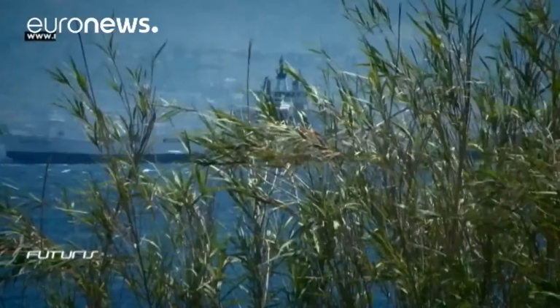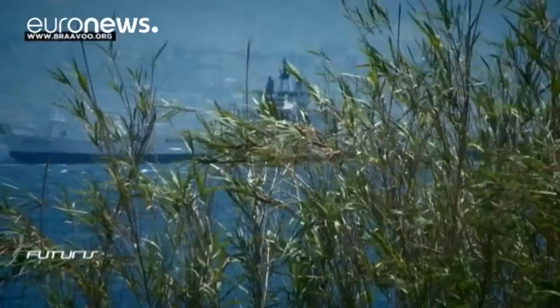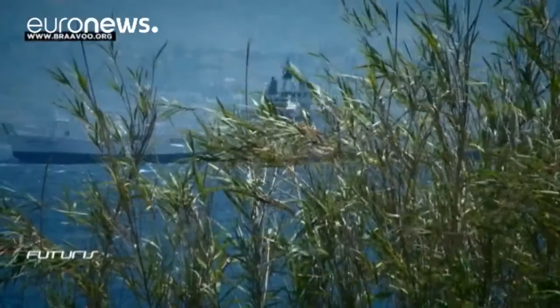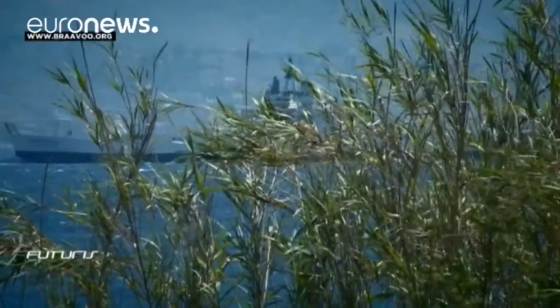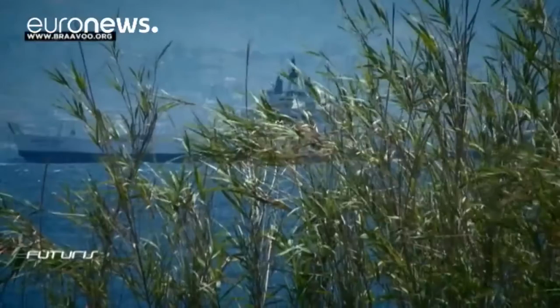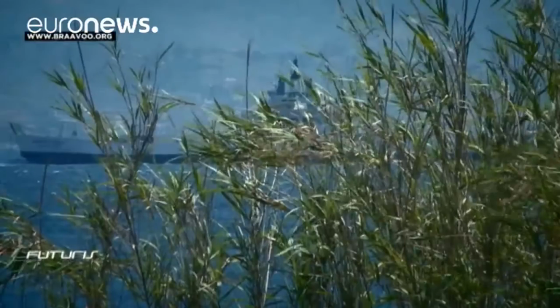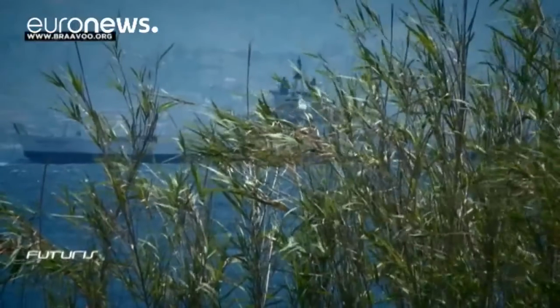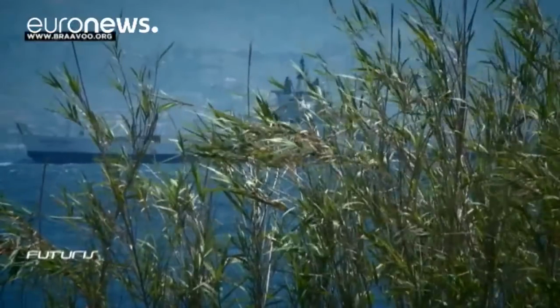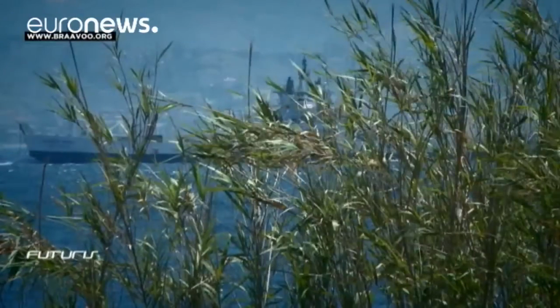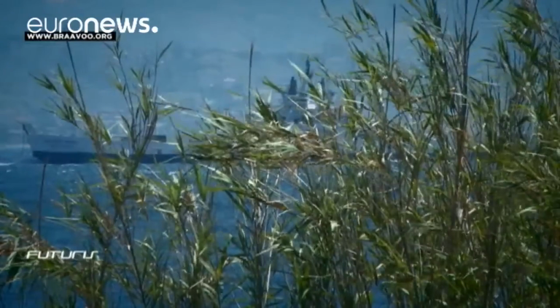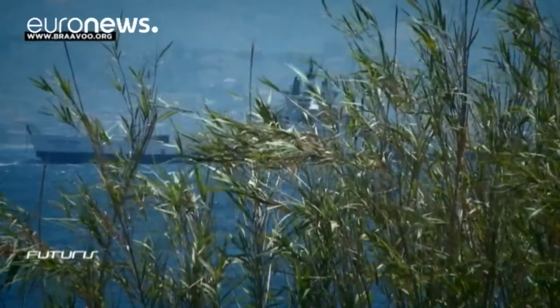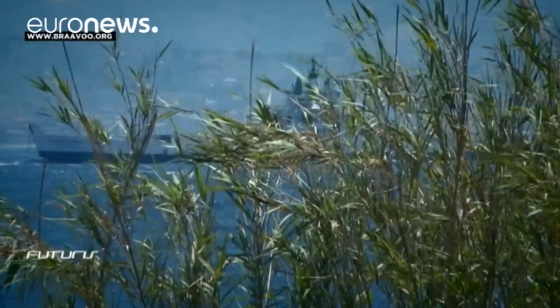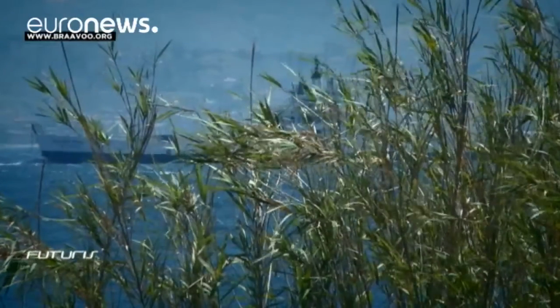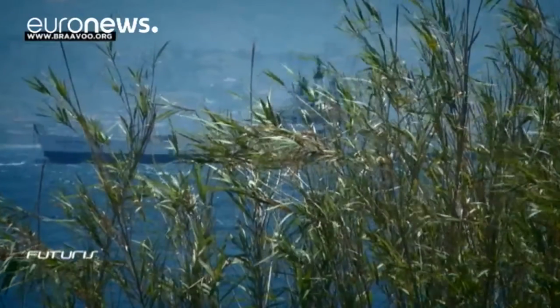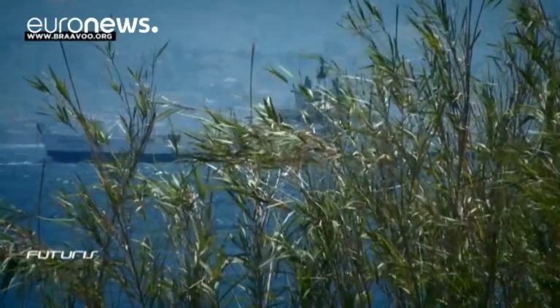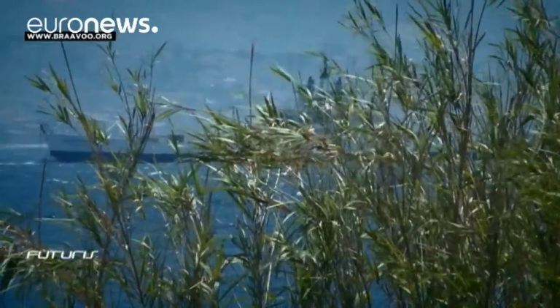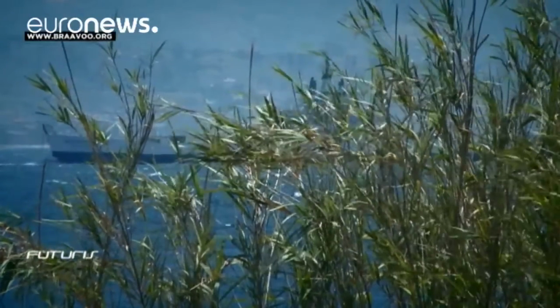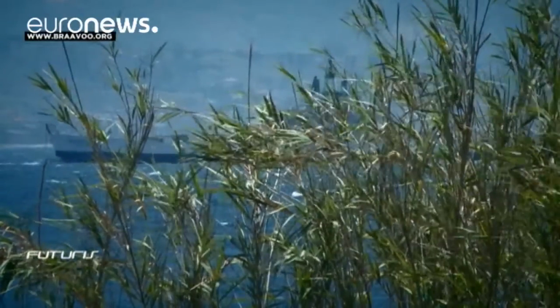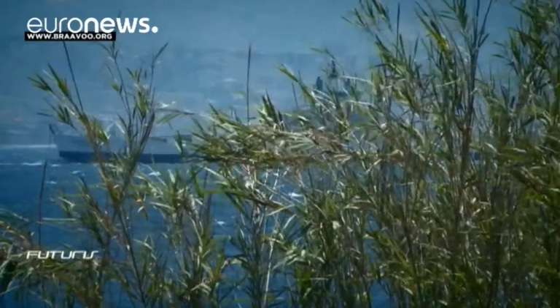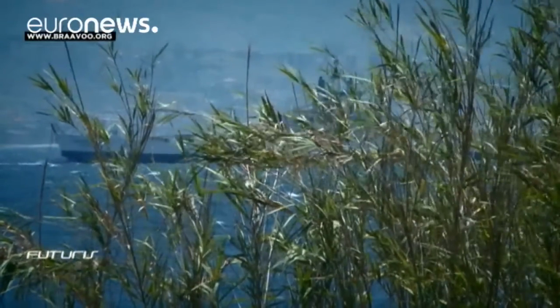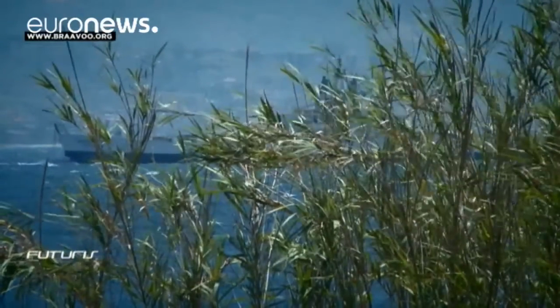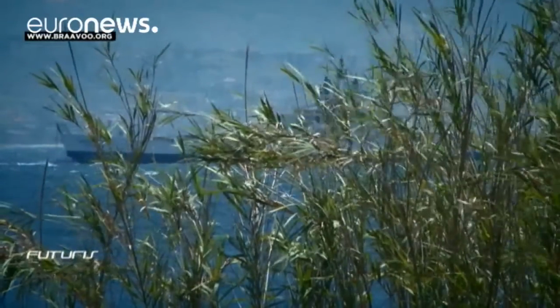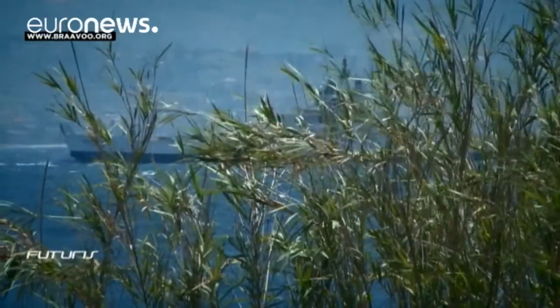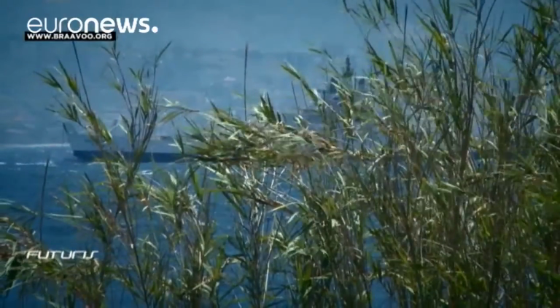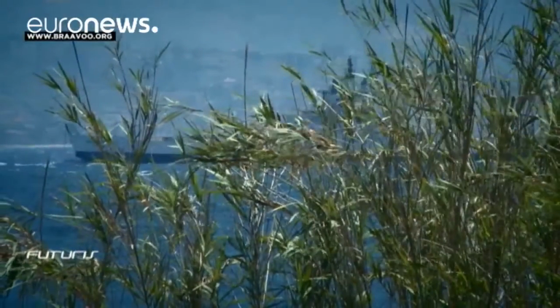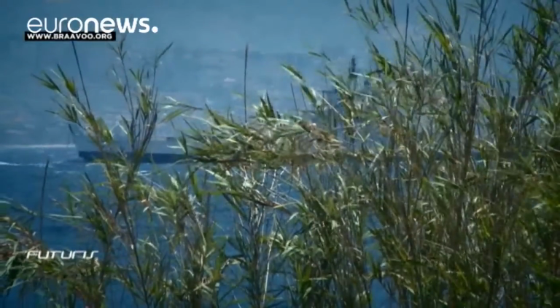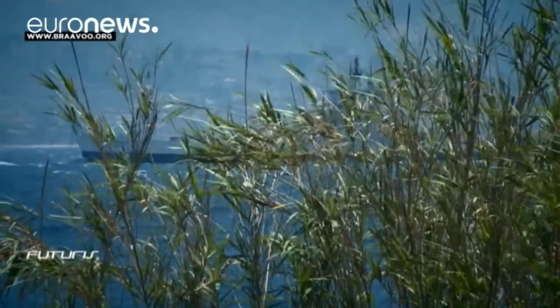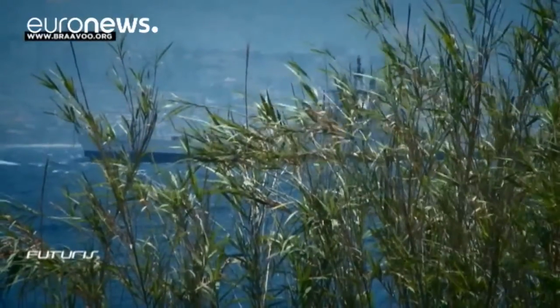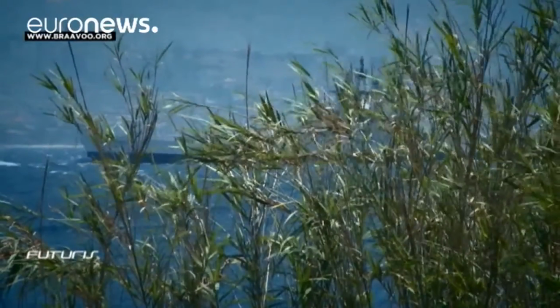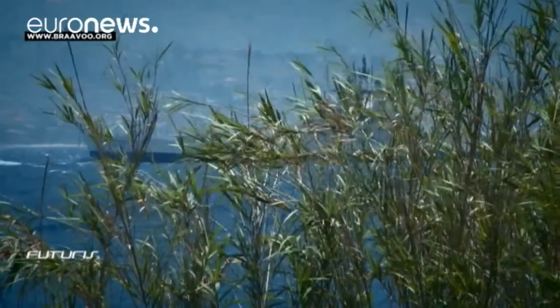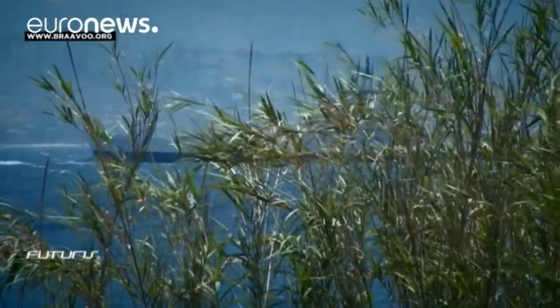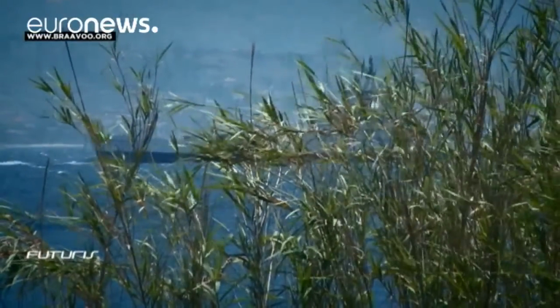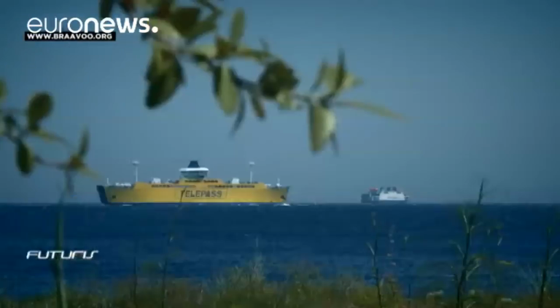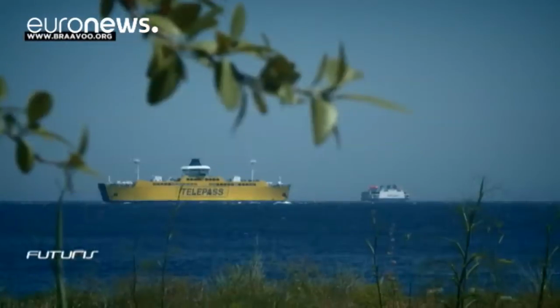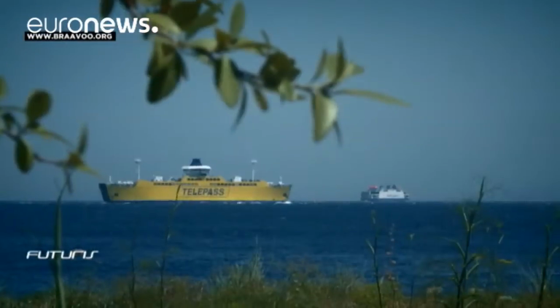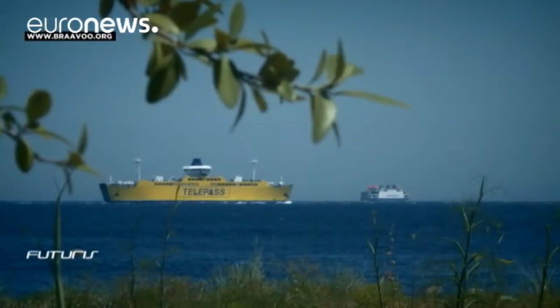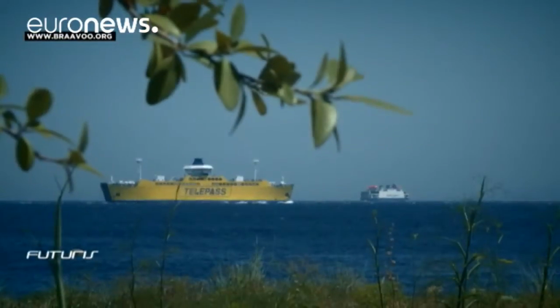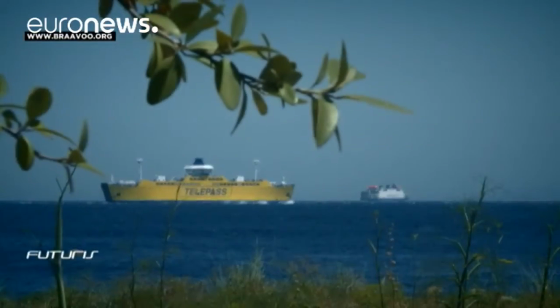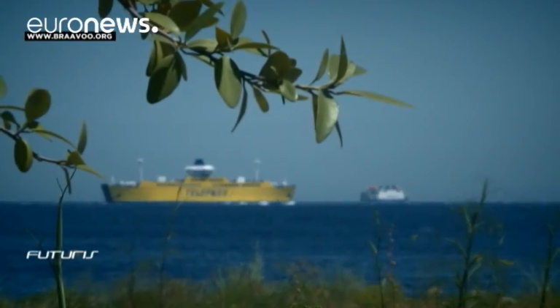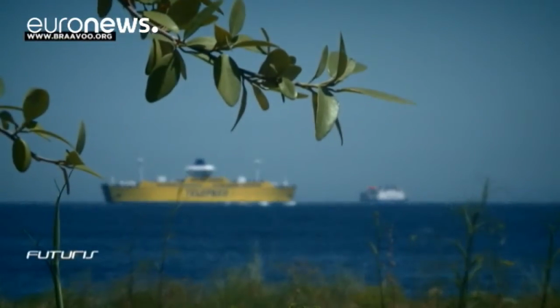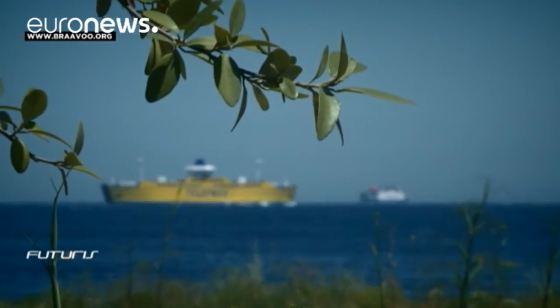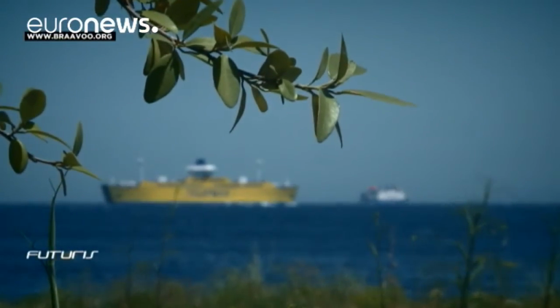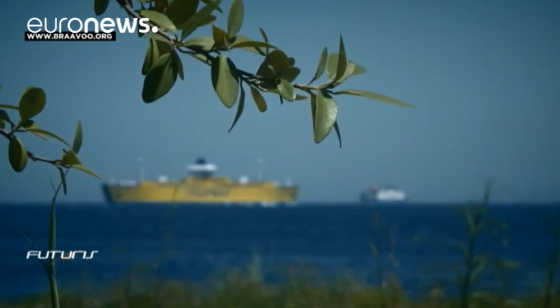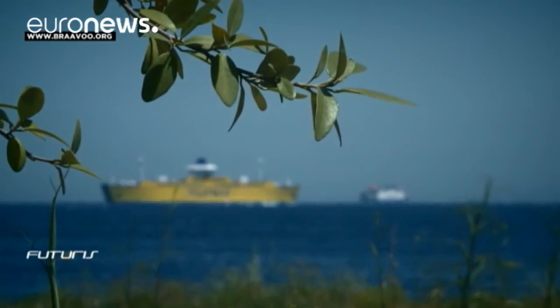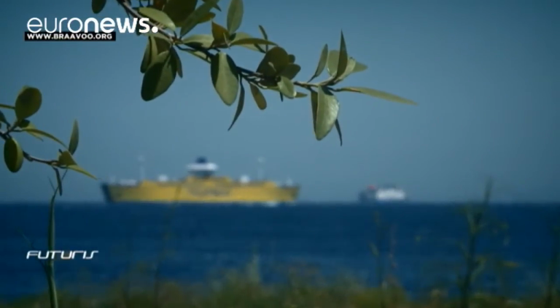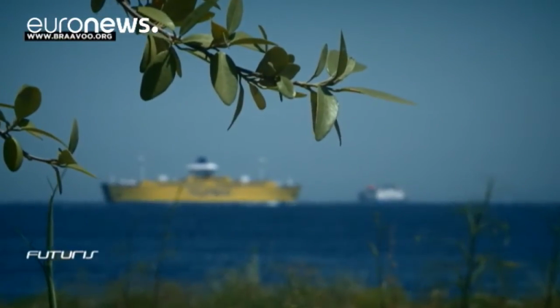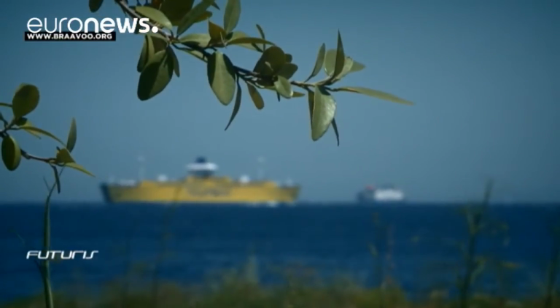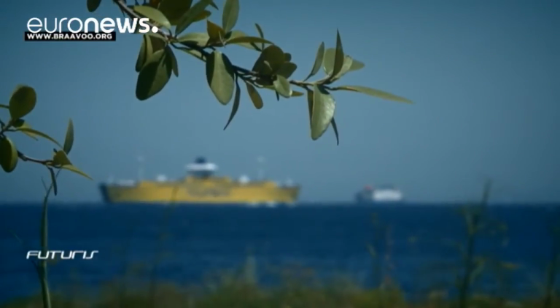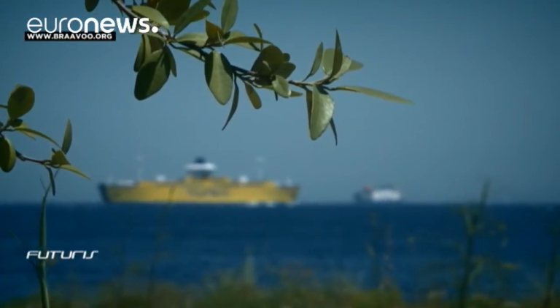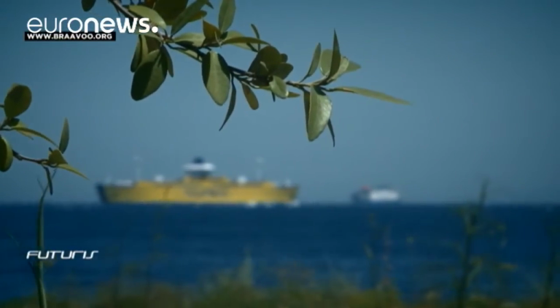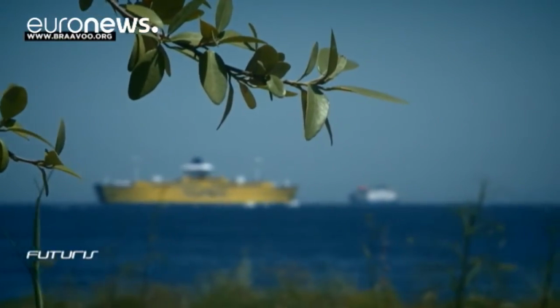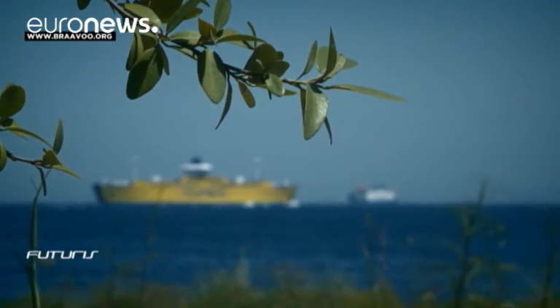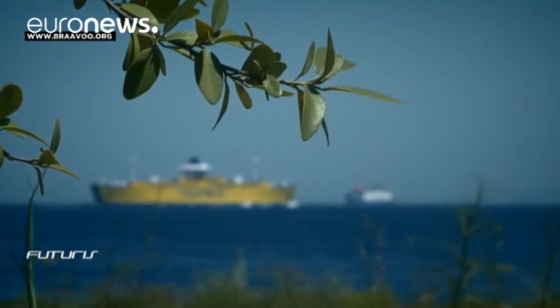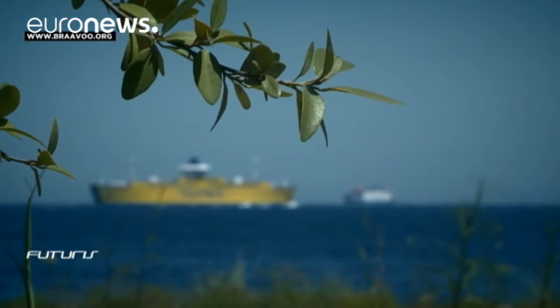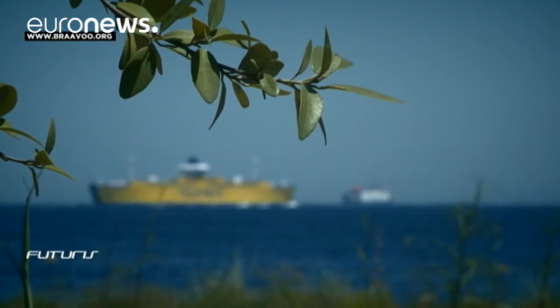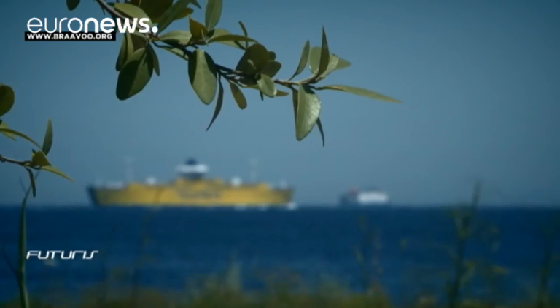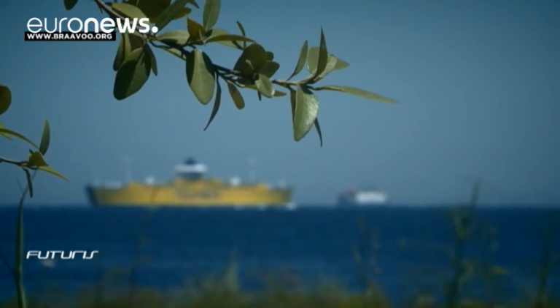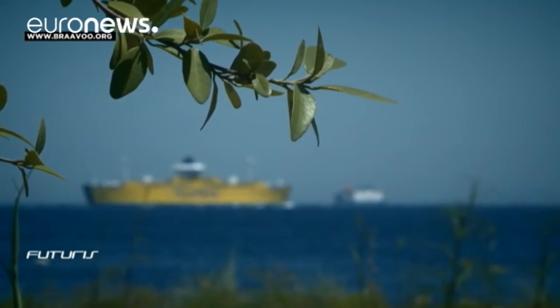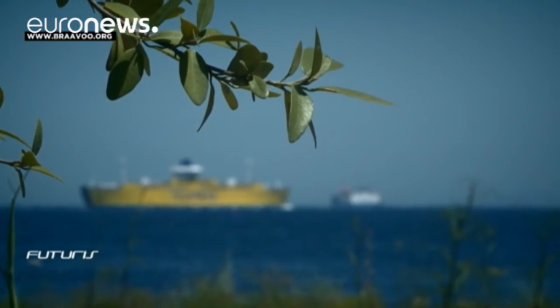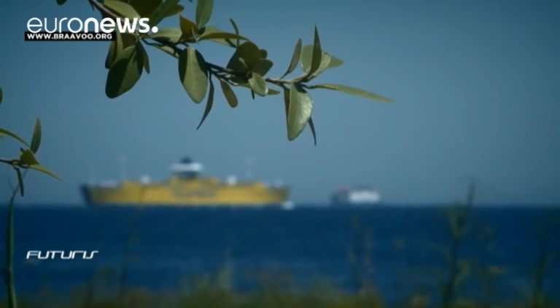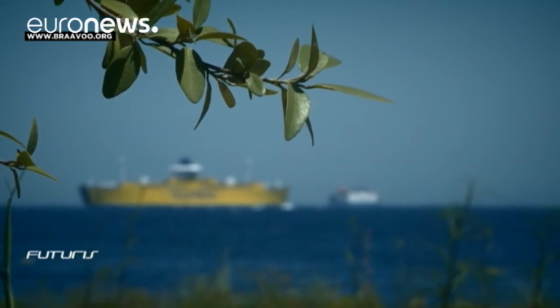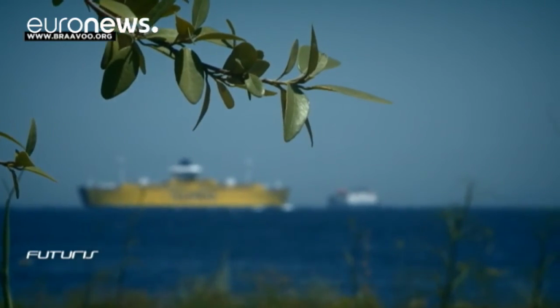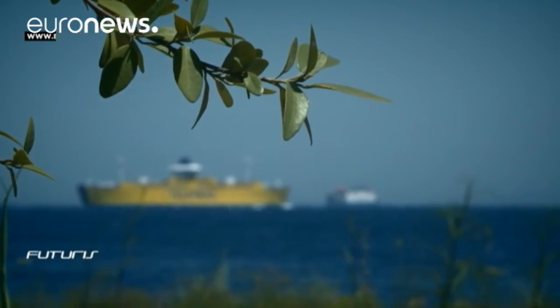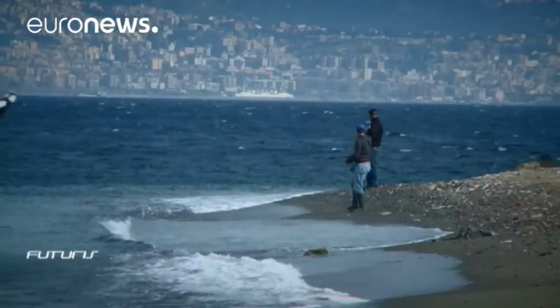Finding both more efficient solutions and cost-saving technologies is the challenge to improve monitoring, and hence the protection of the marine ecosystem.